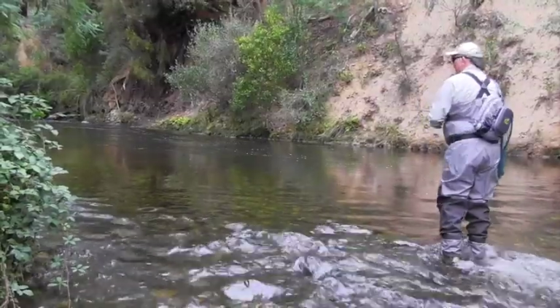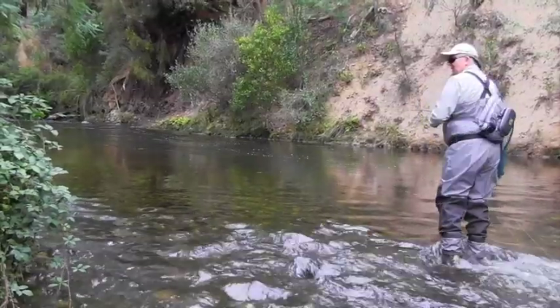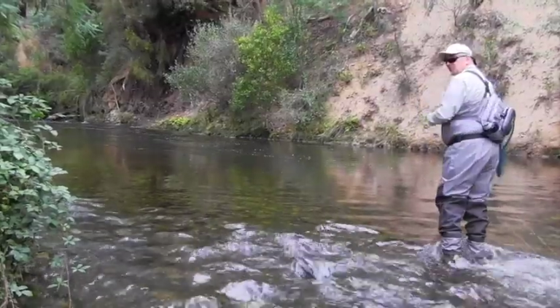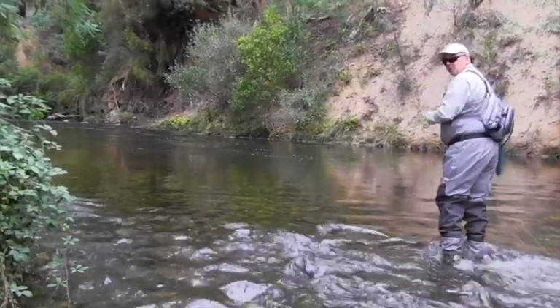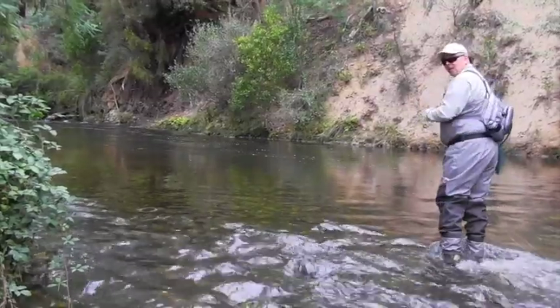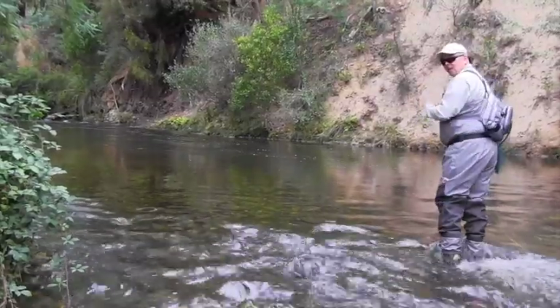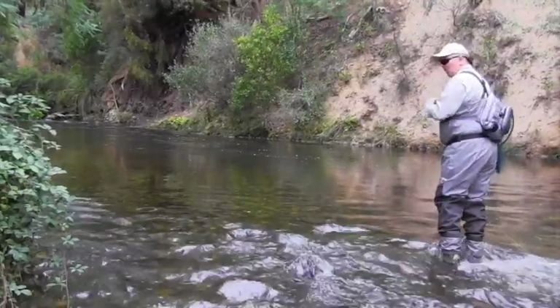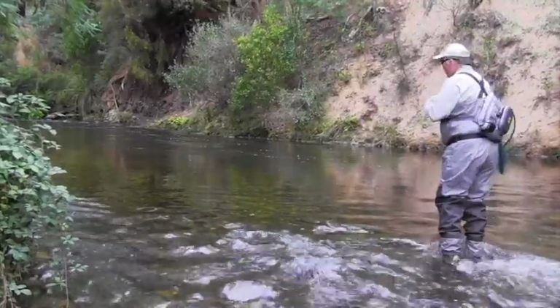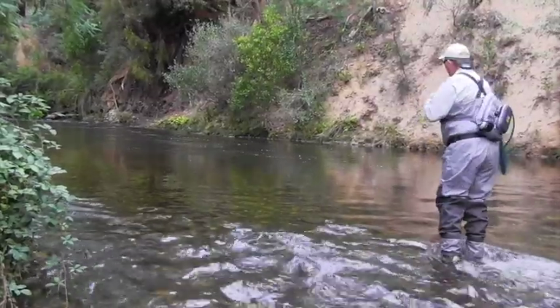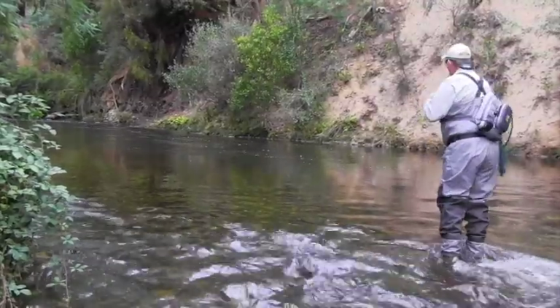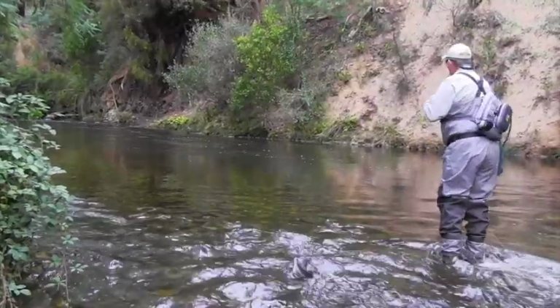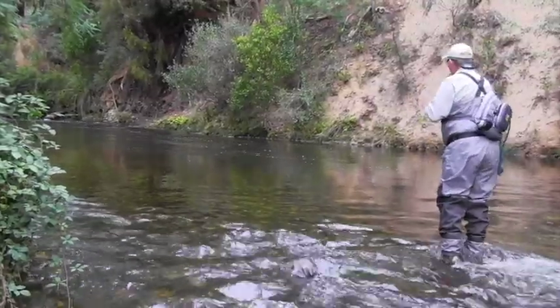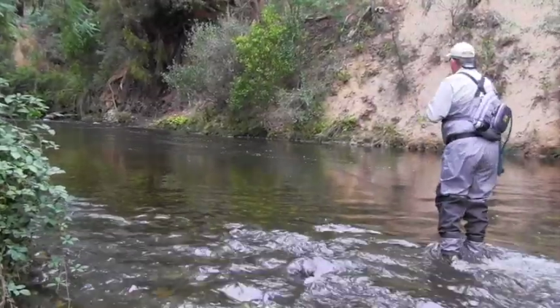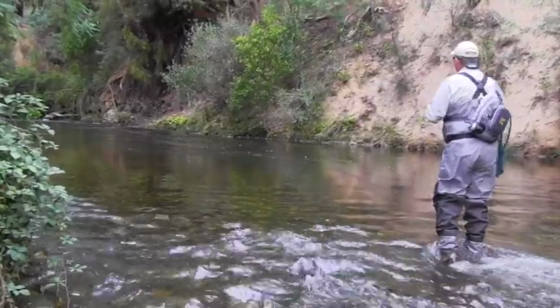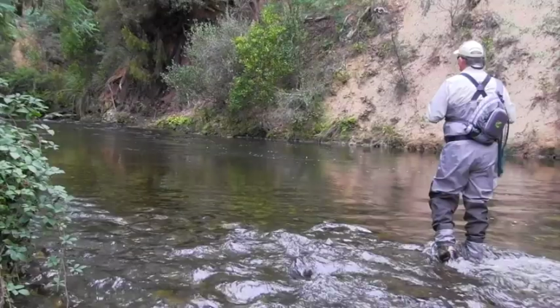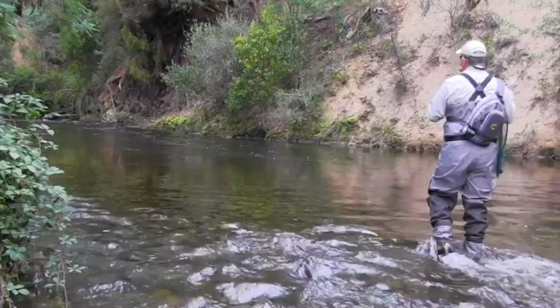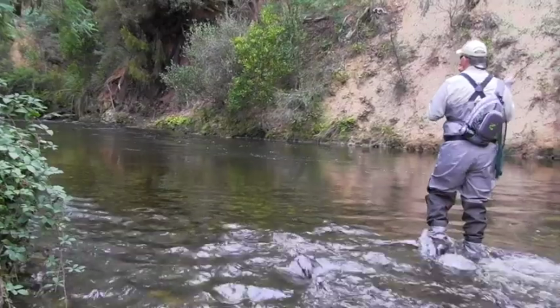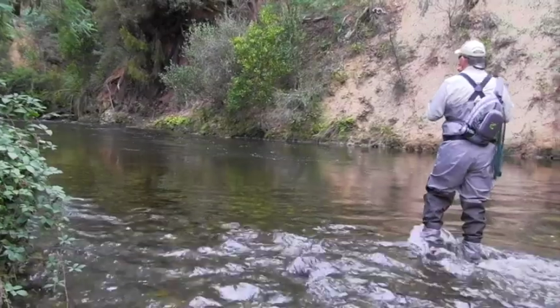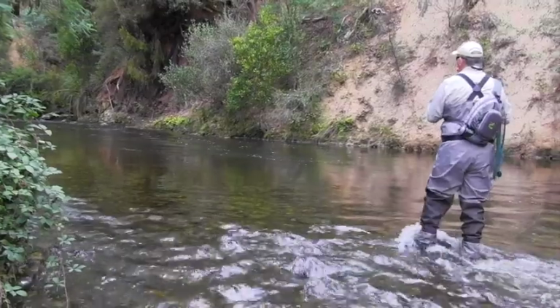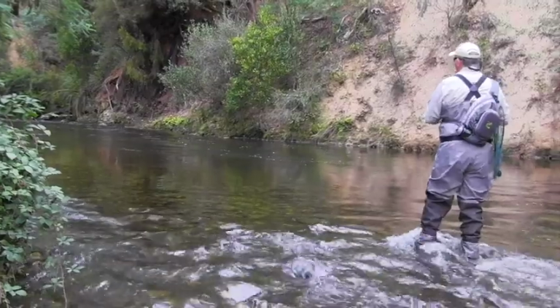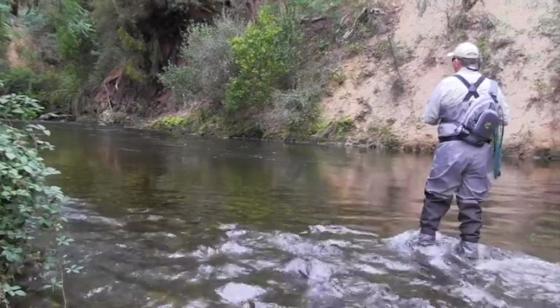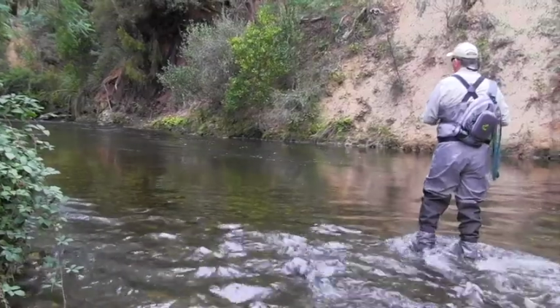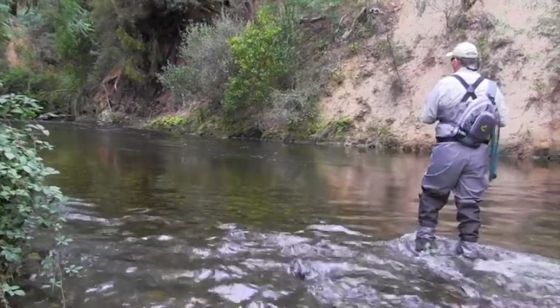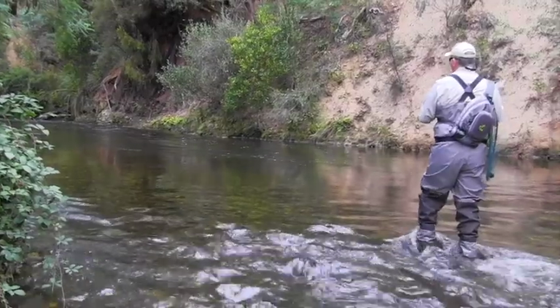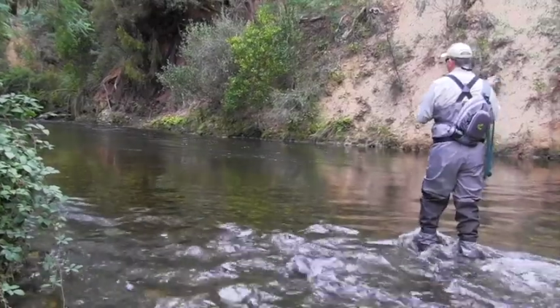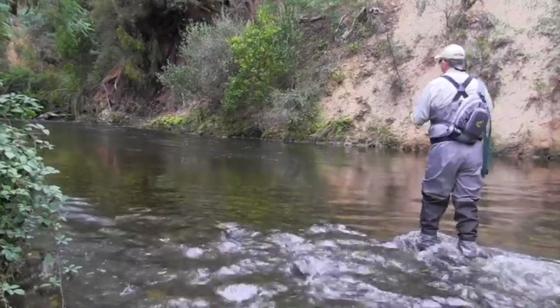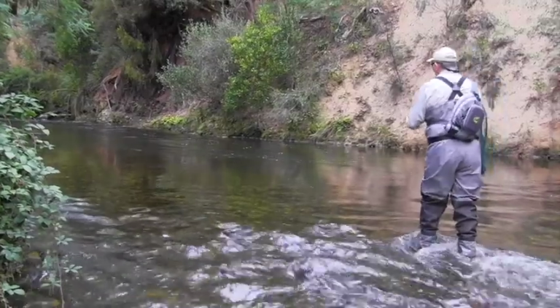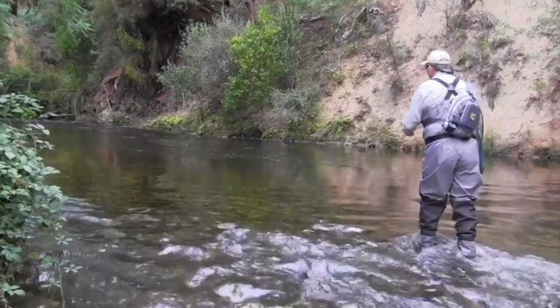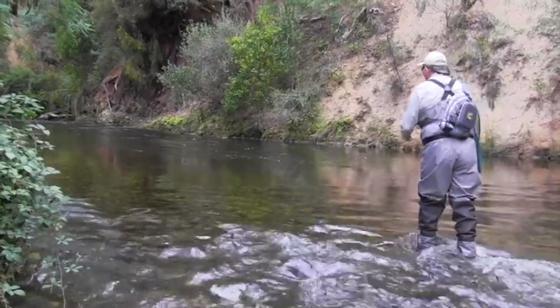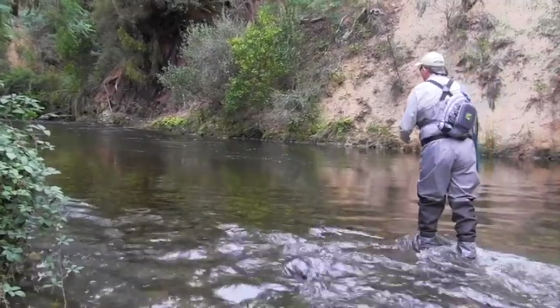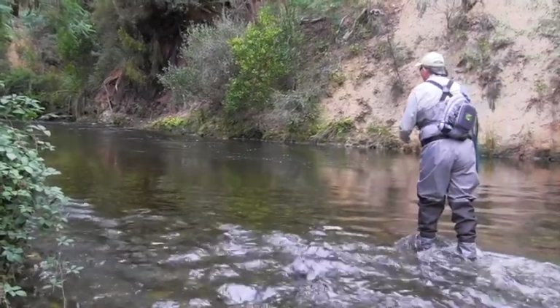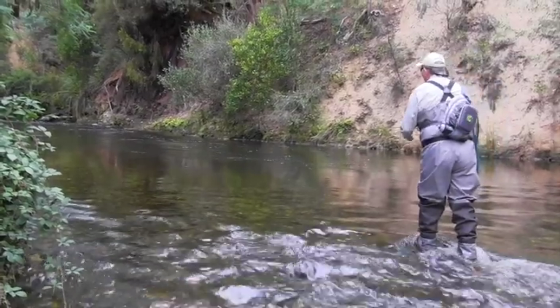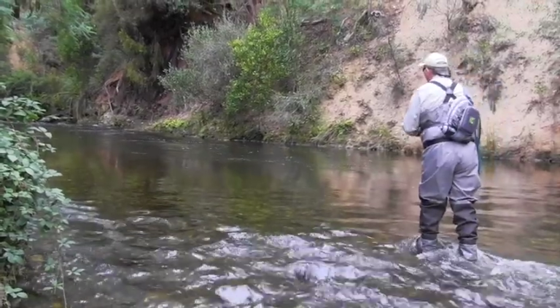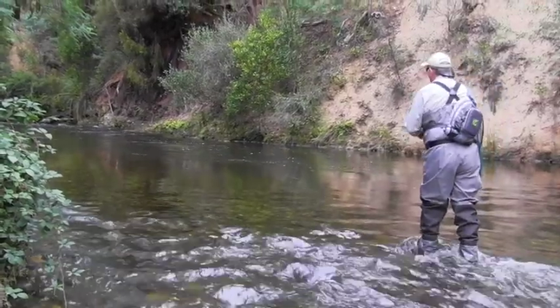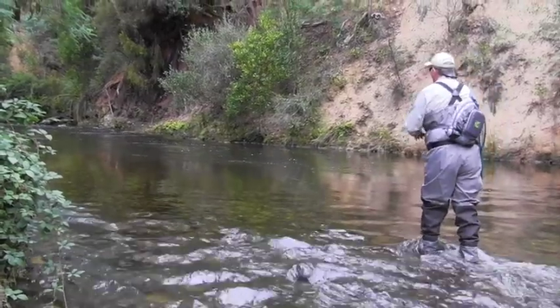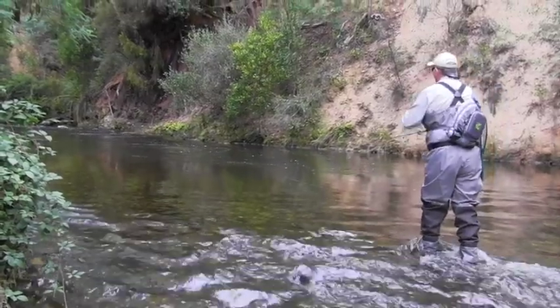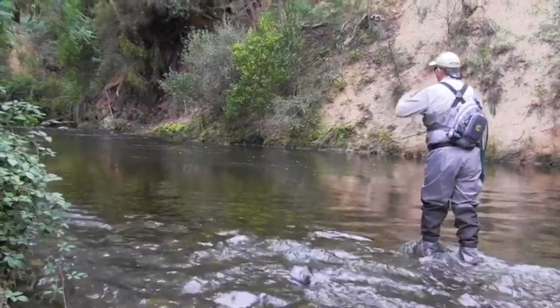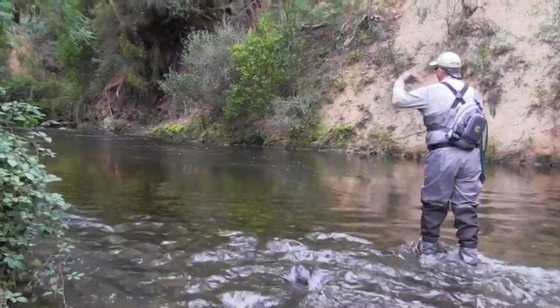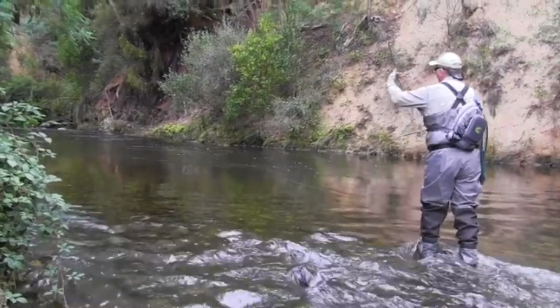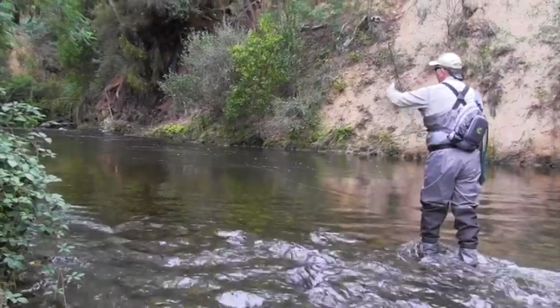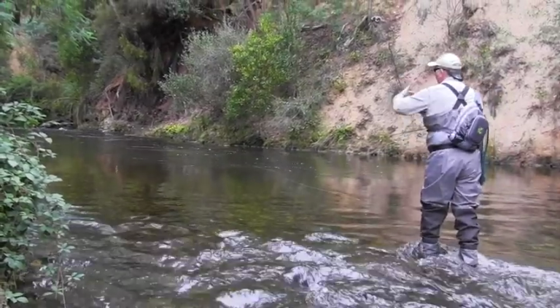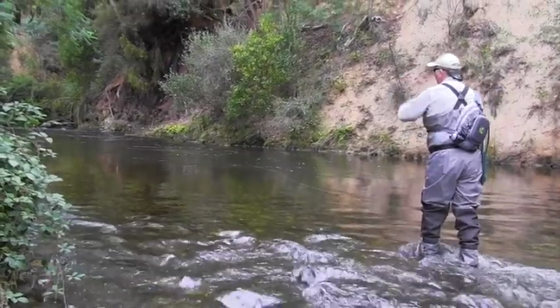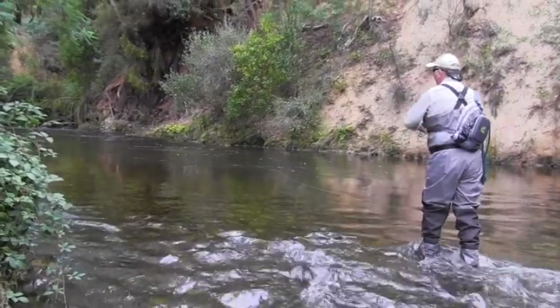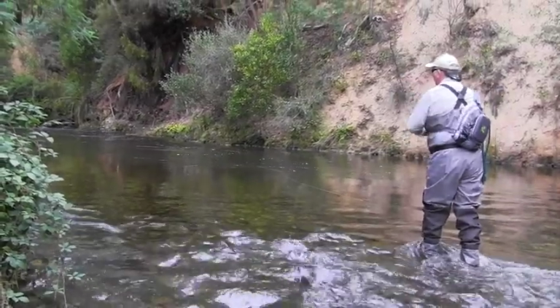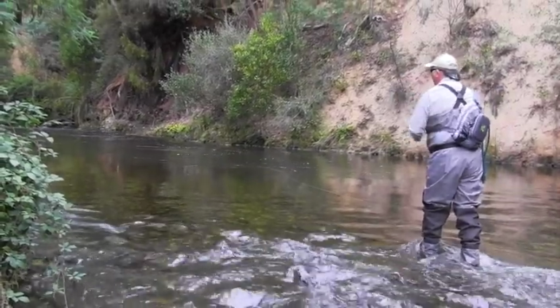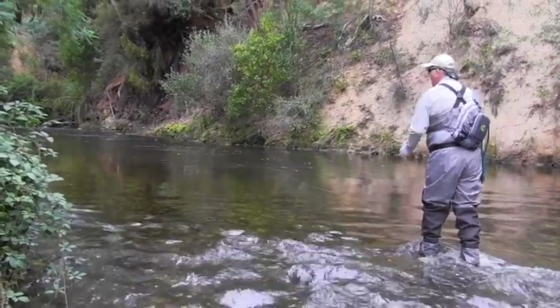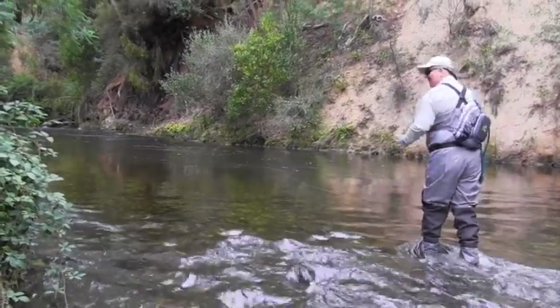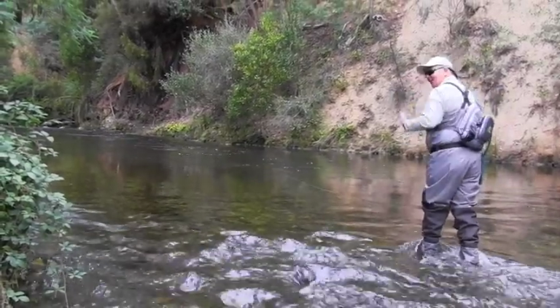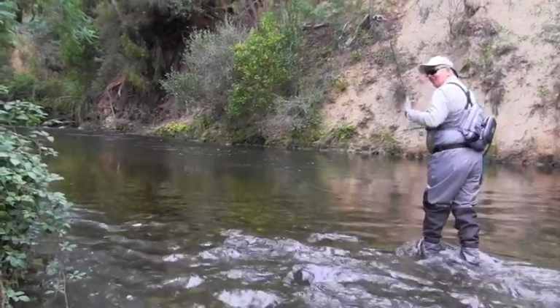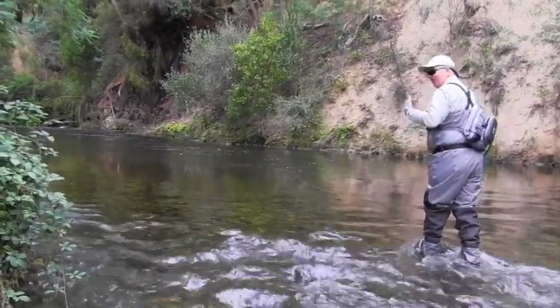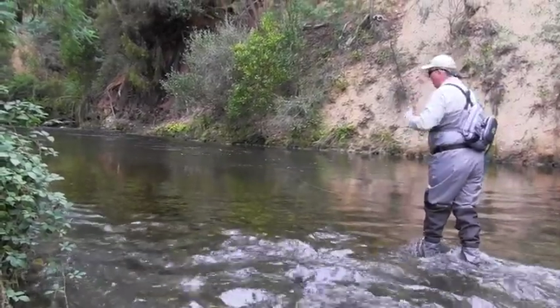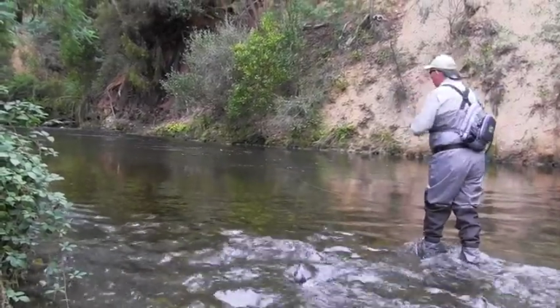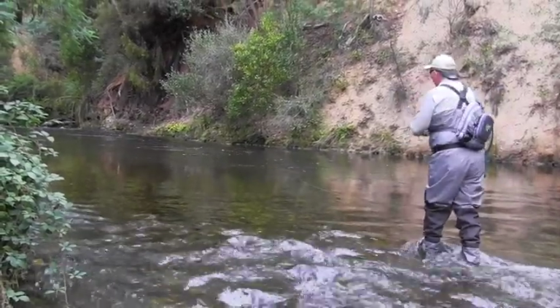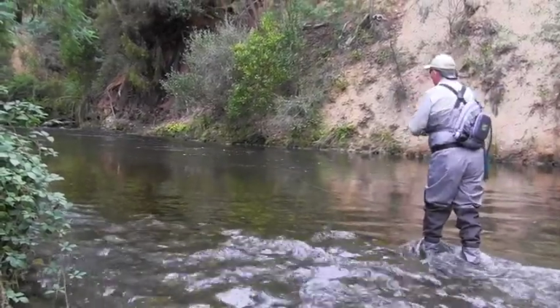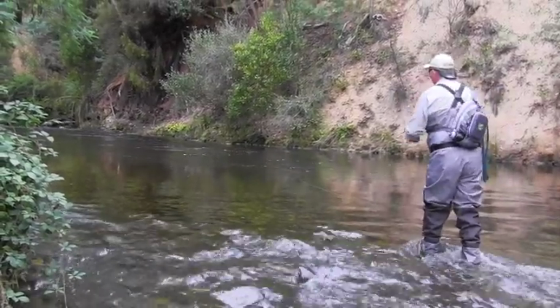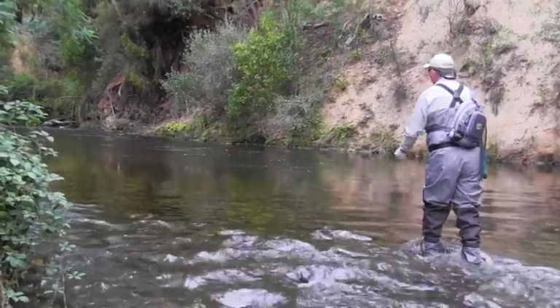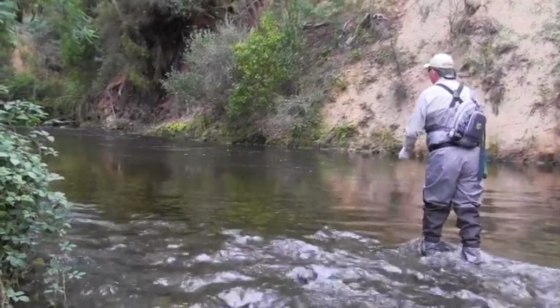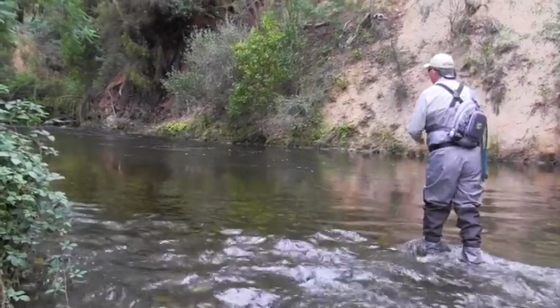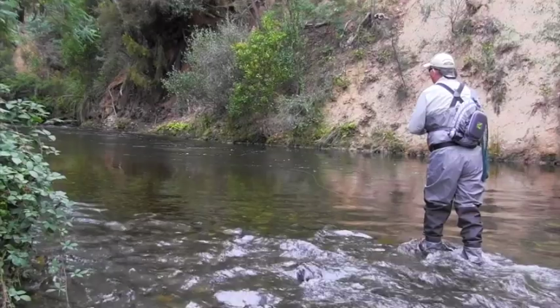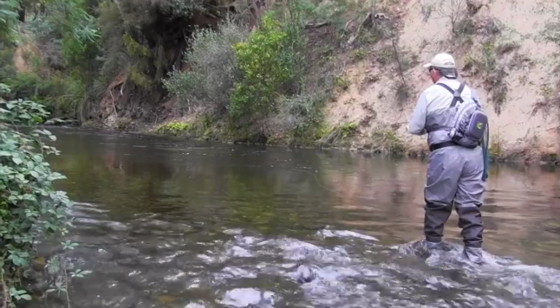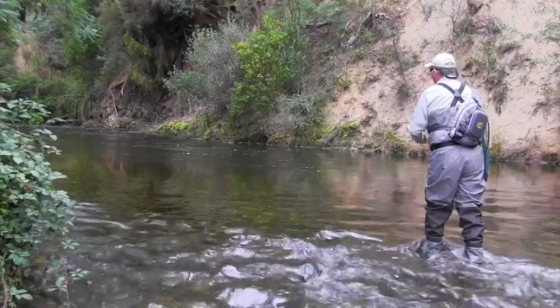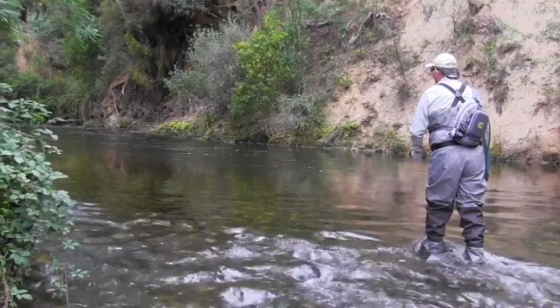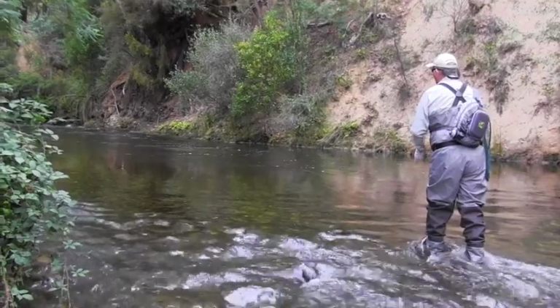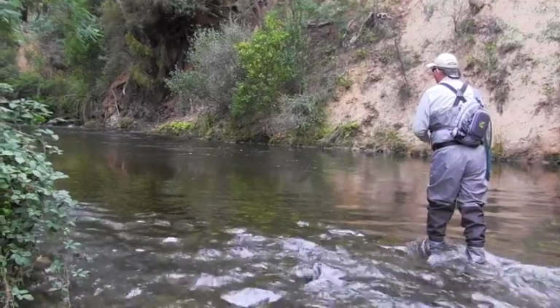We're just going to work our way up. We've had a few casts at the back of the pool and we'll just extend that by a metre each time.